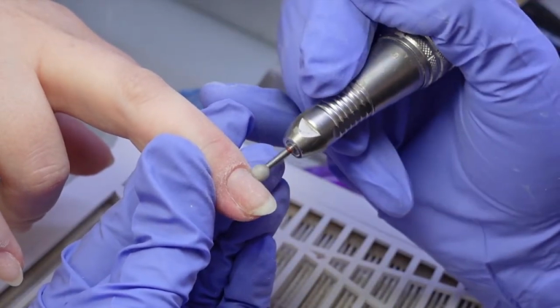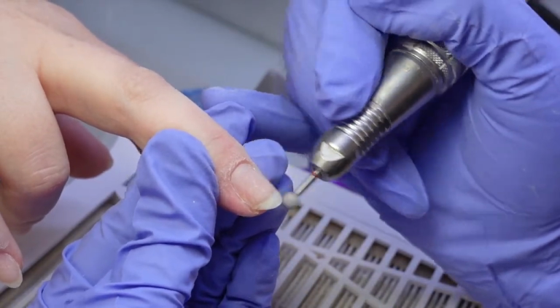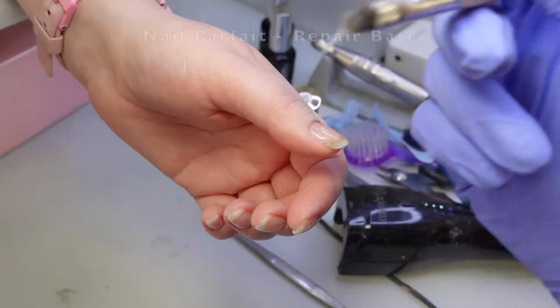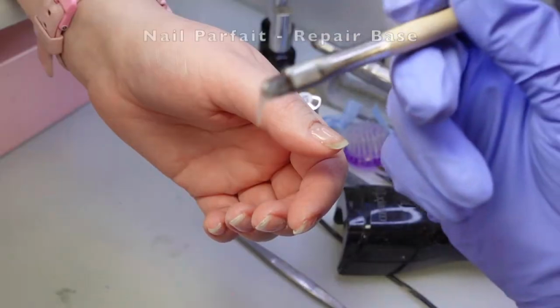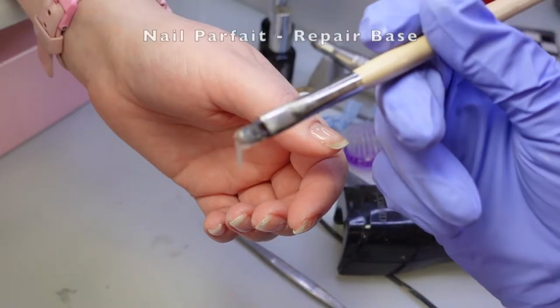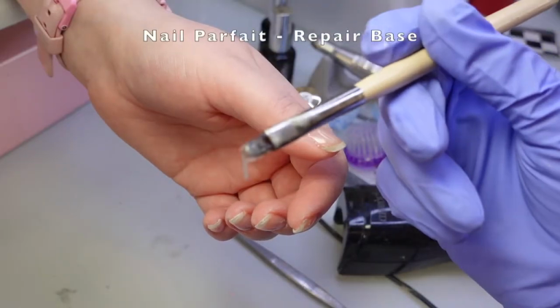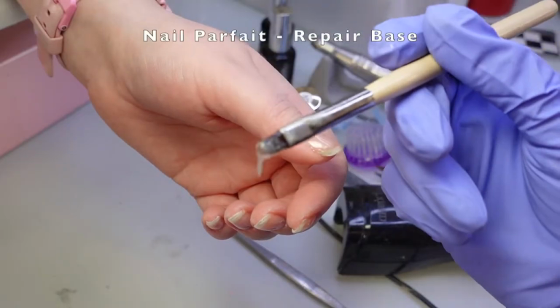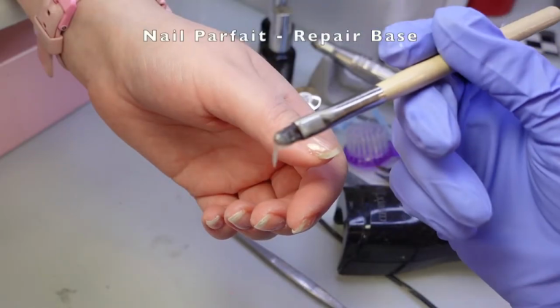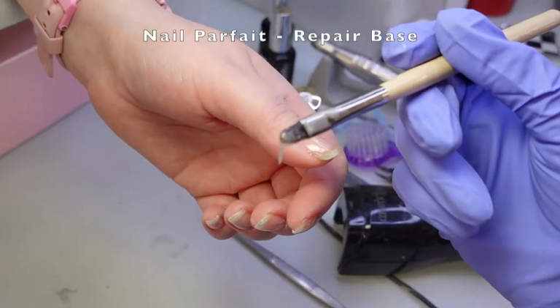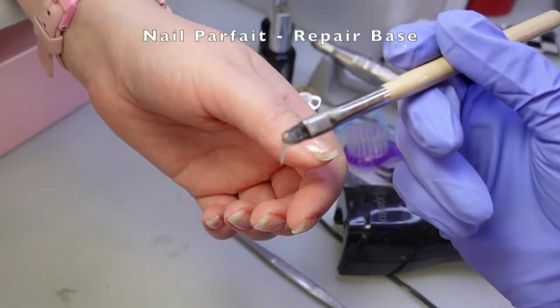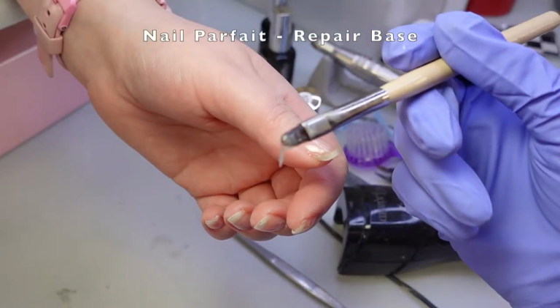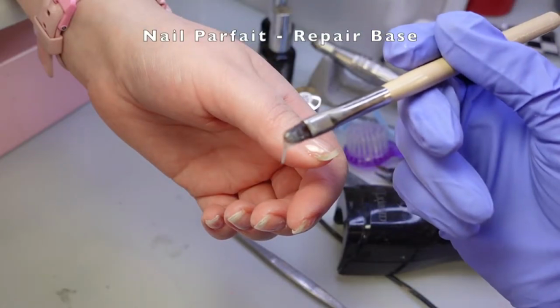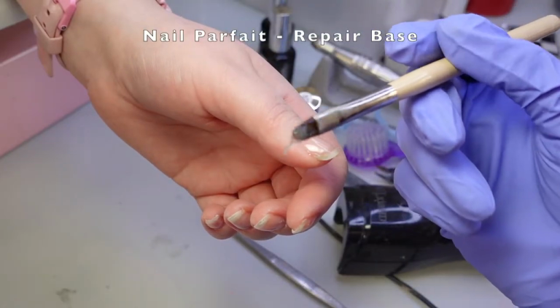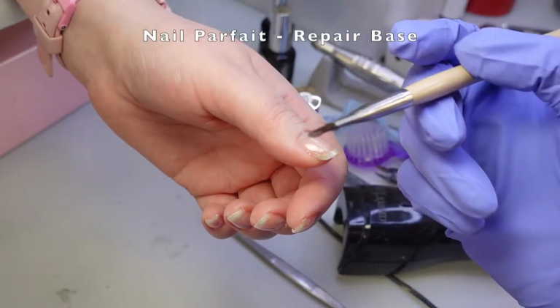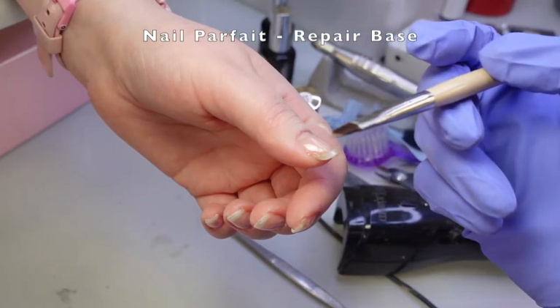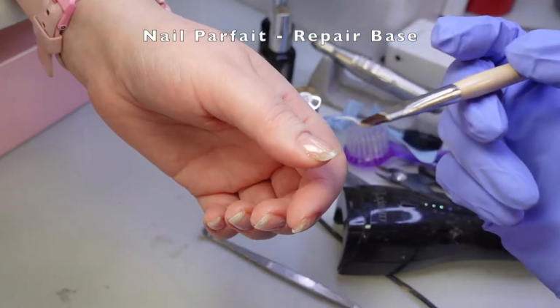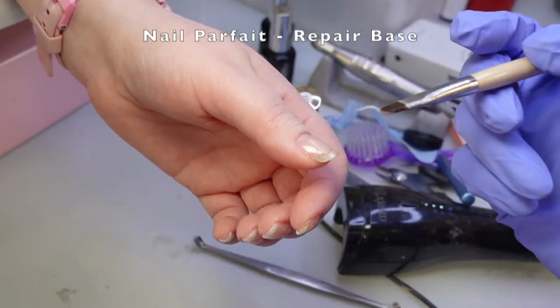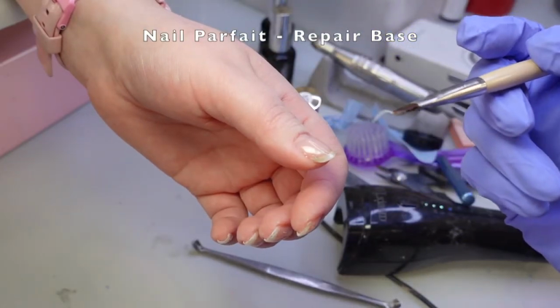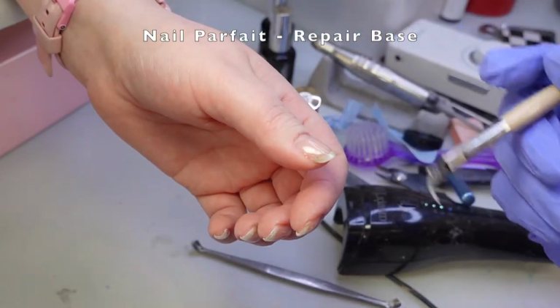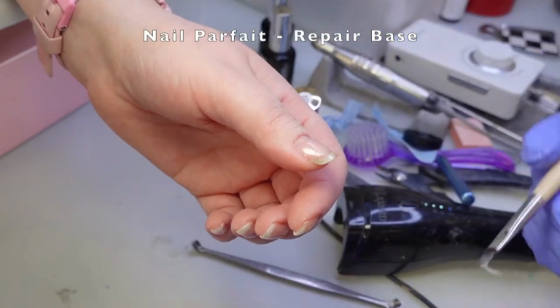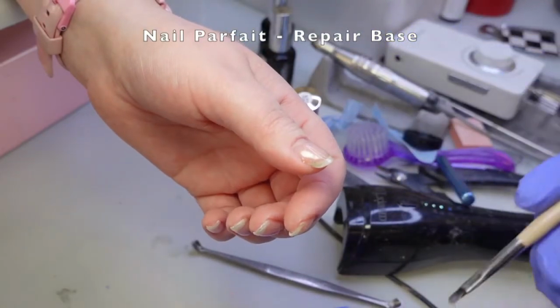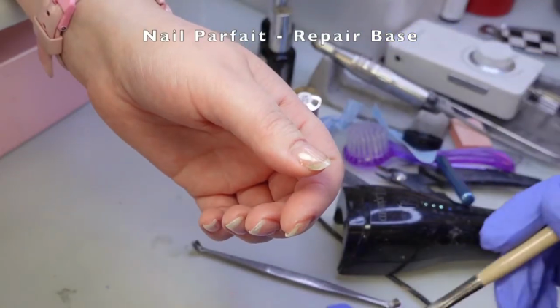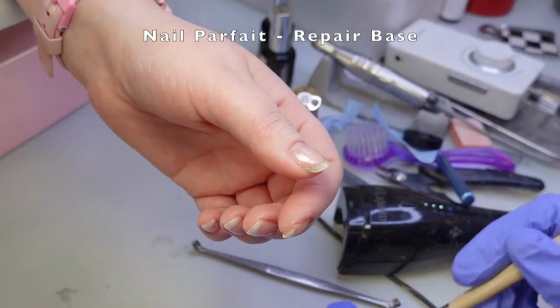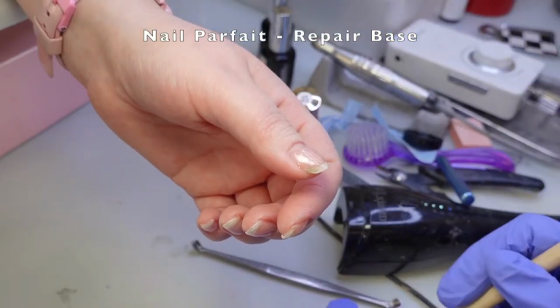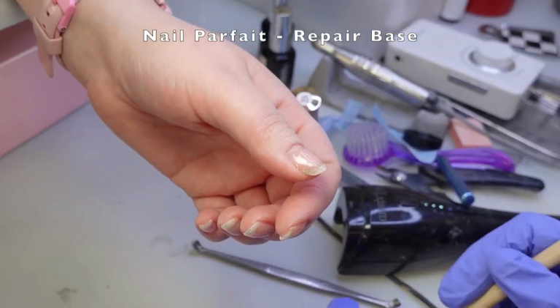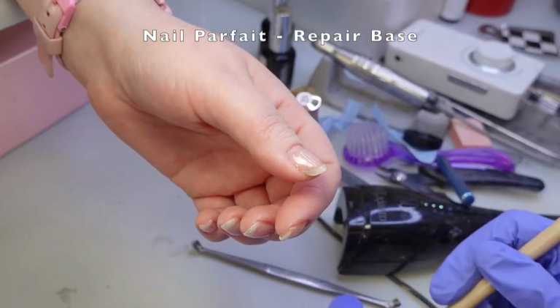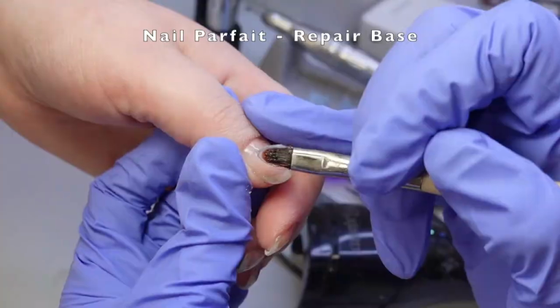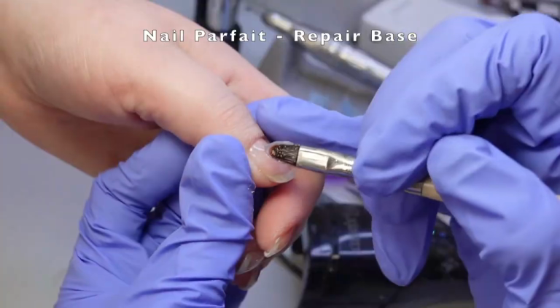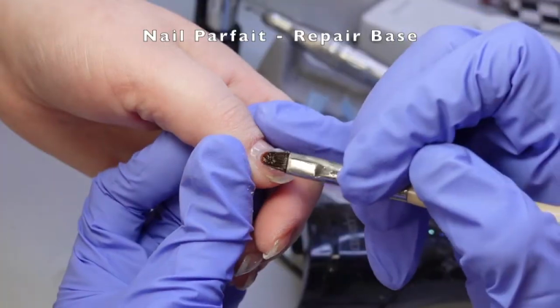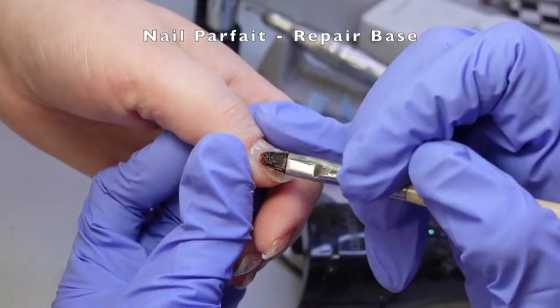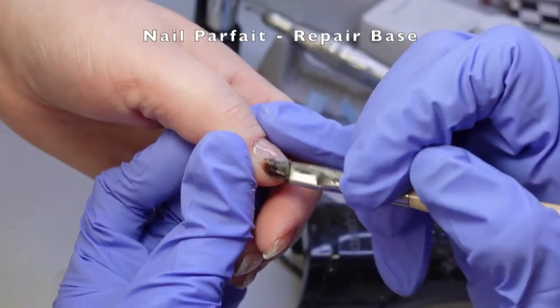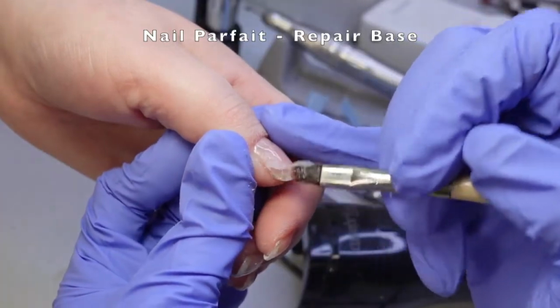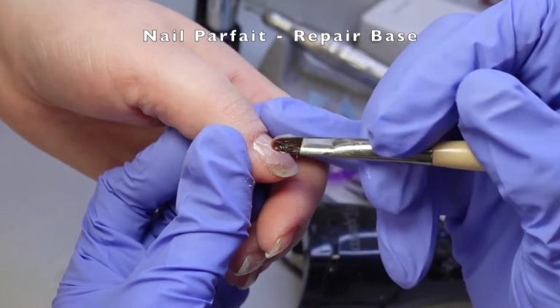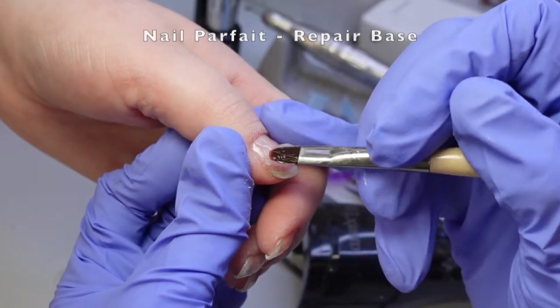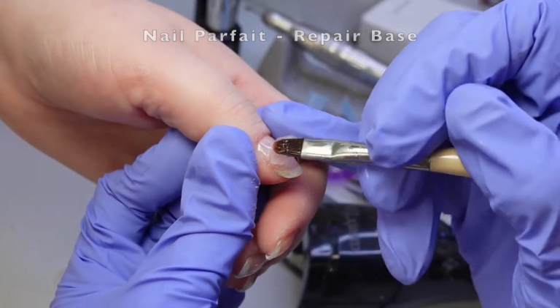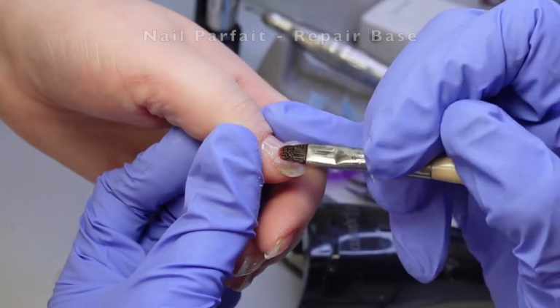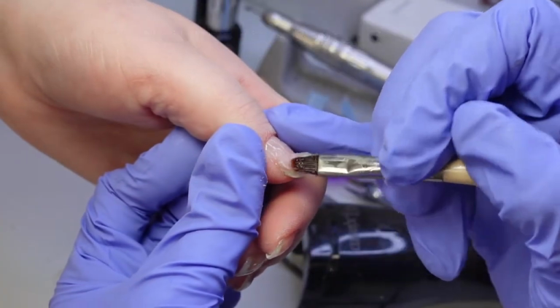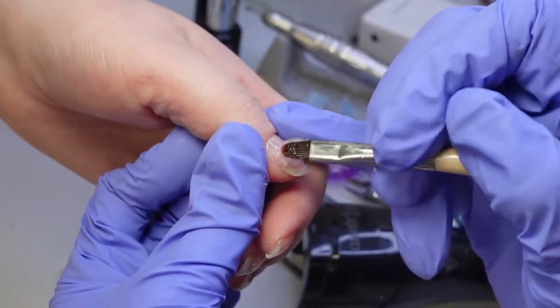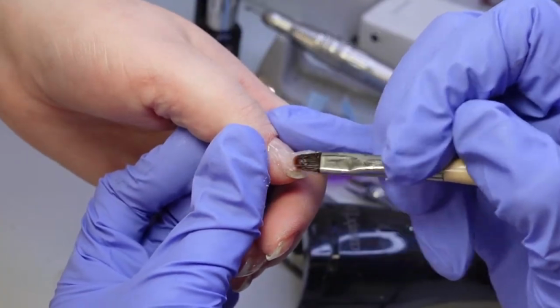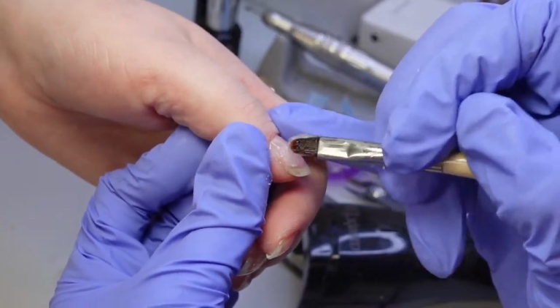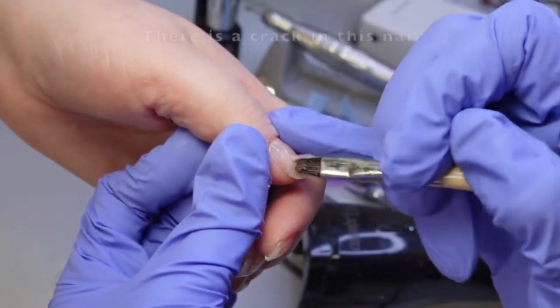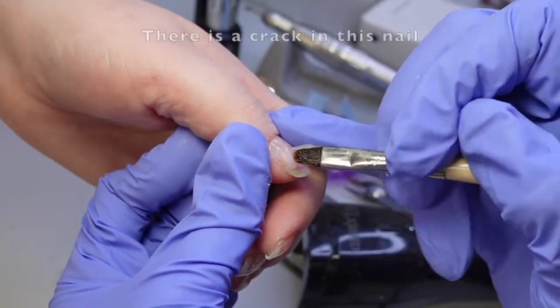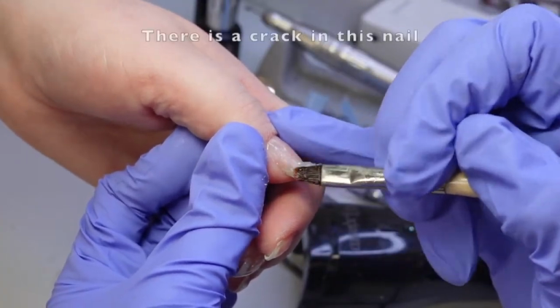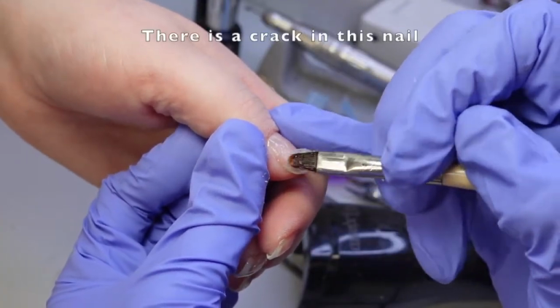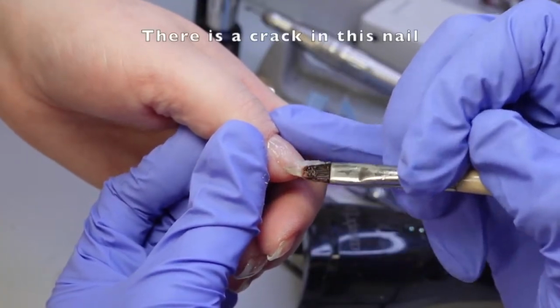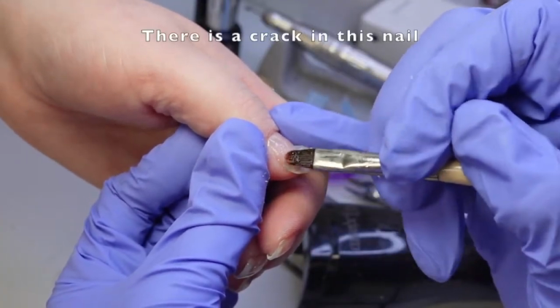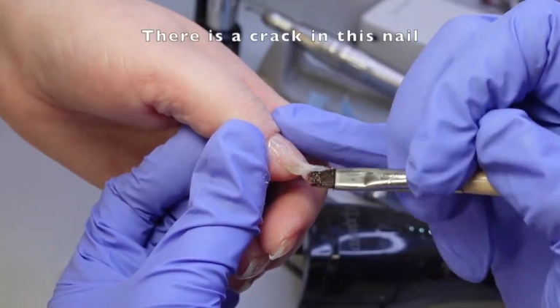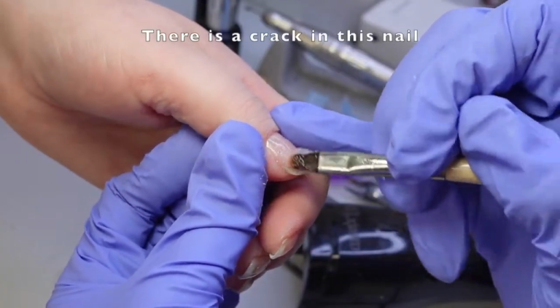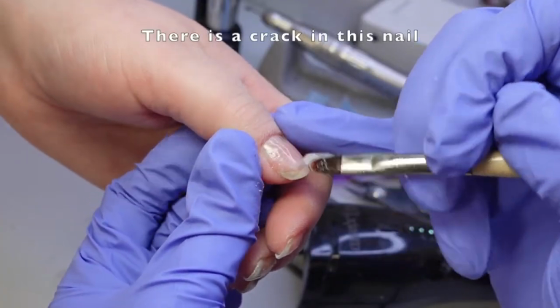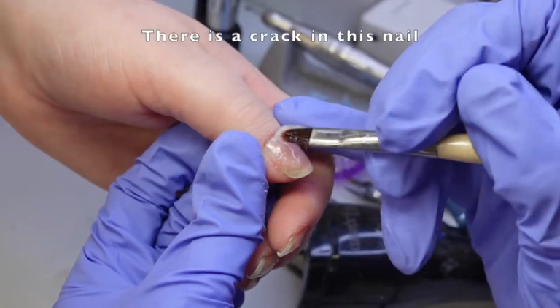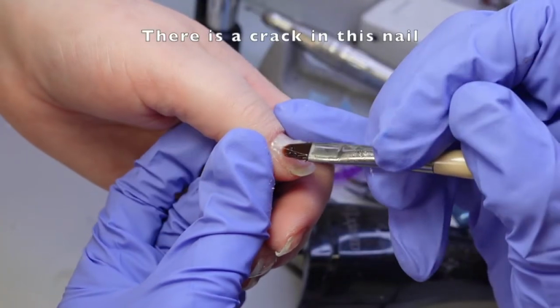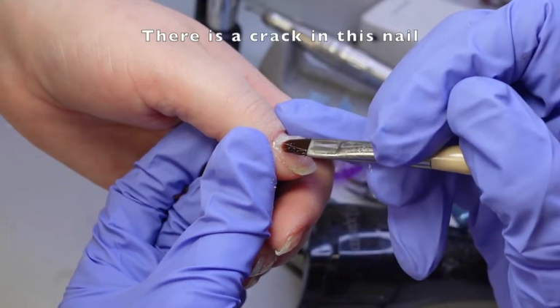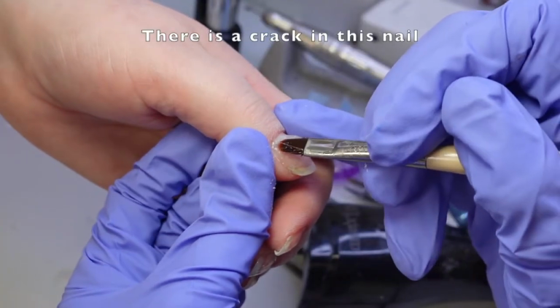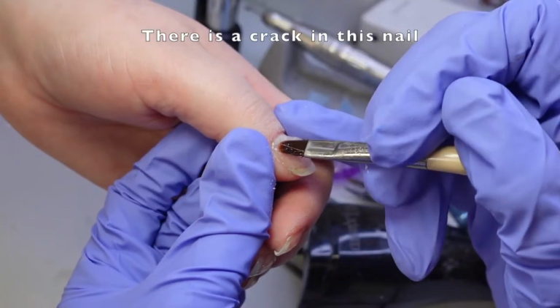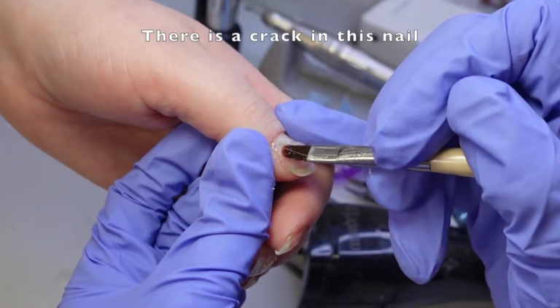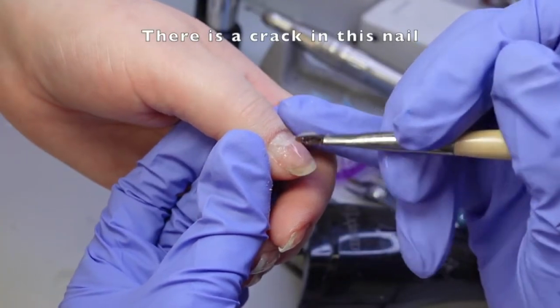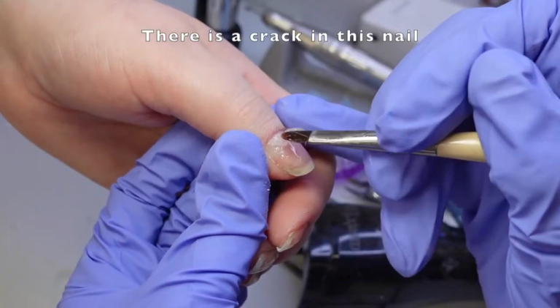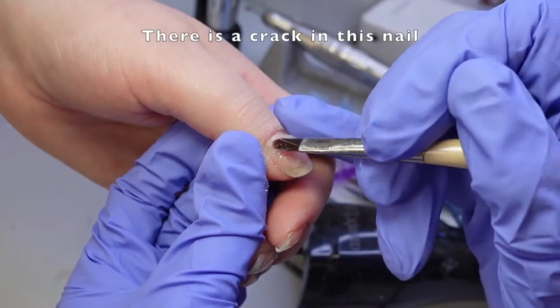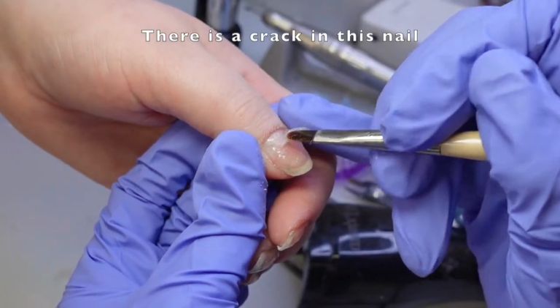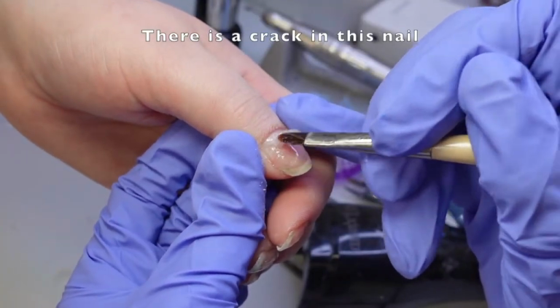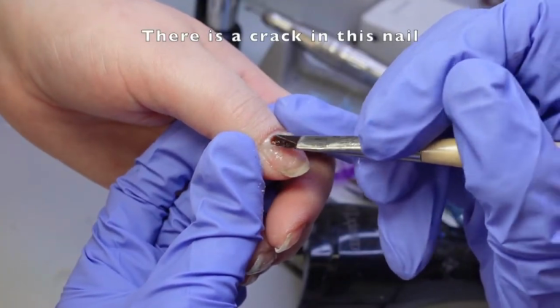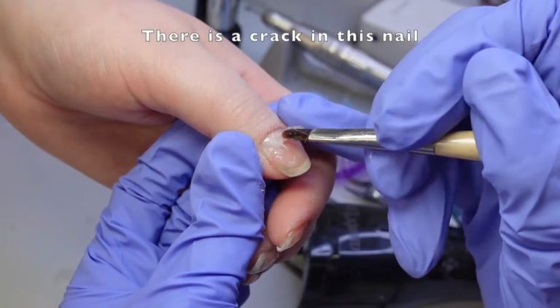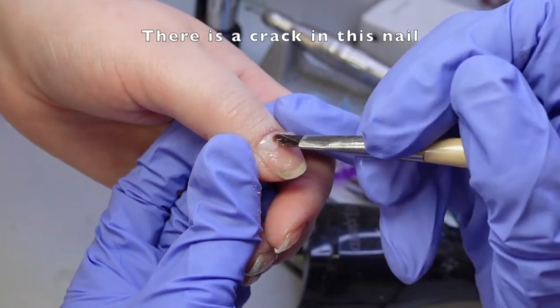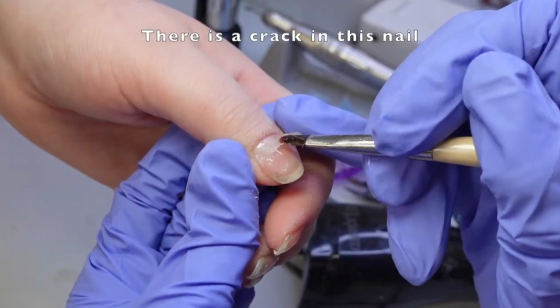Here I'm using a special repair base that has plant fibers in it. It's from the brand Nail Parfait. It fuses together and helps strengthen repairs.